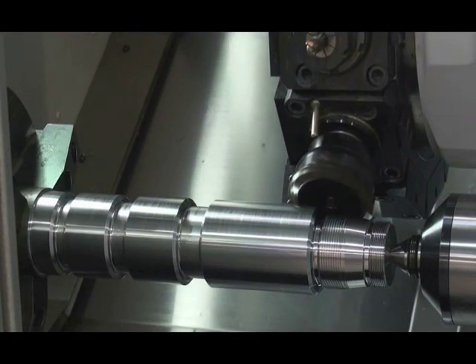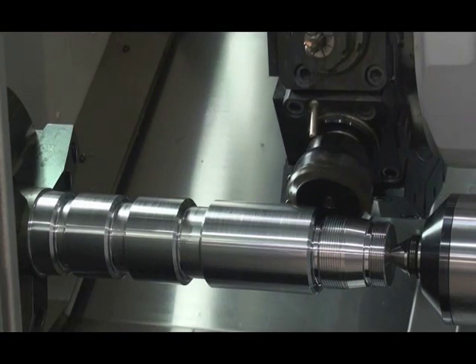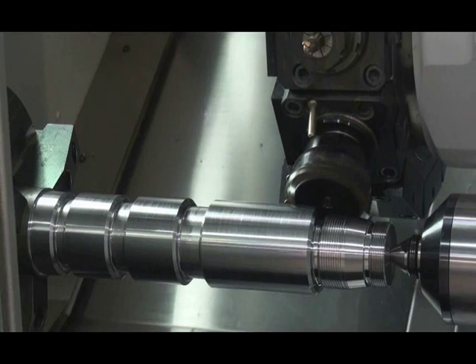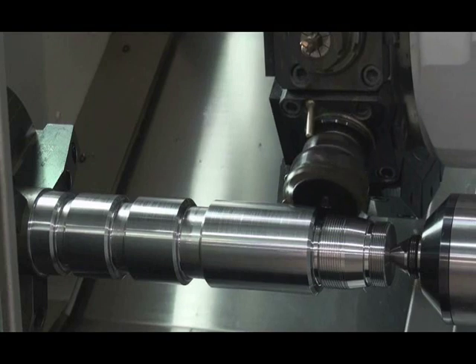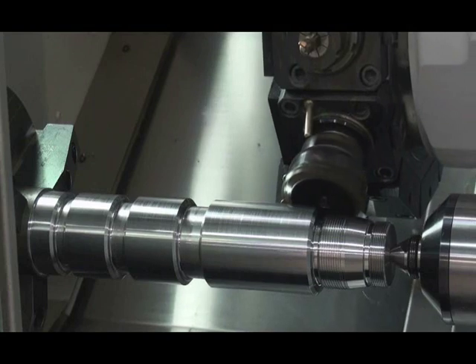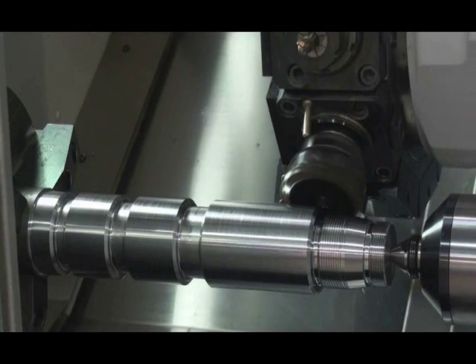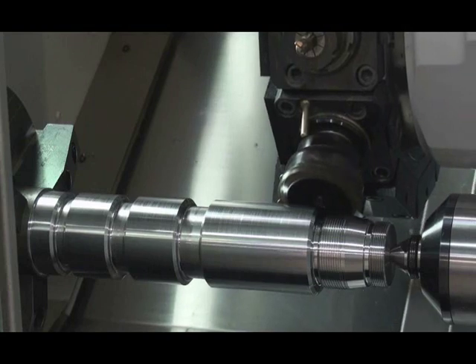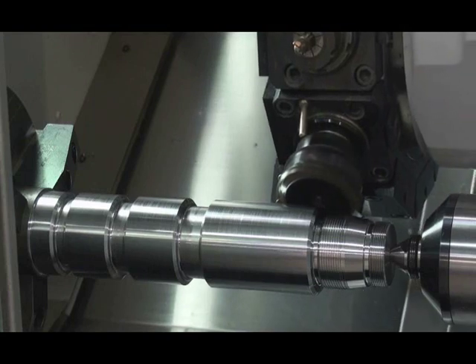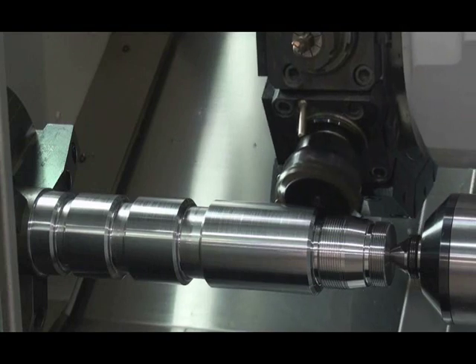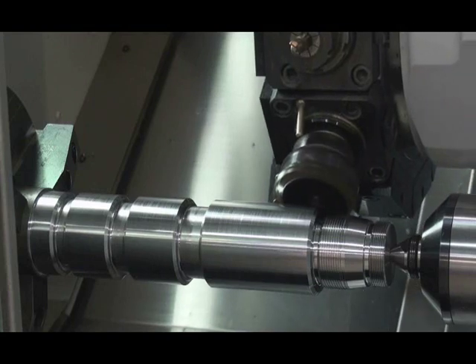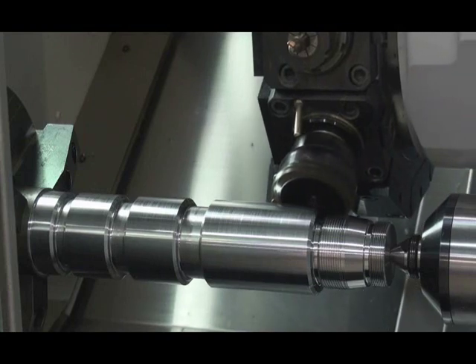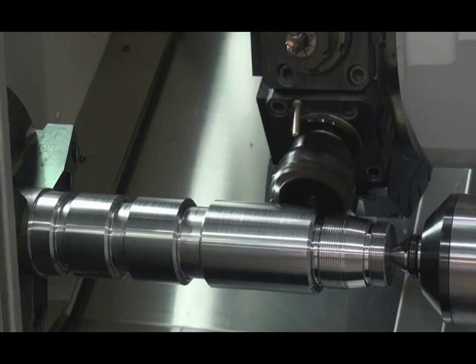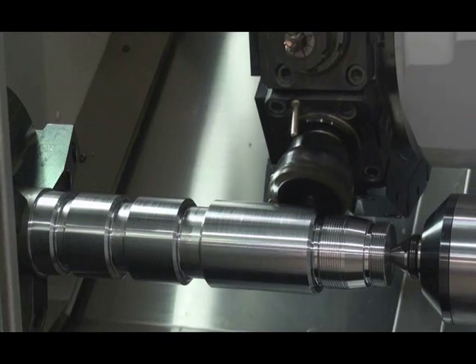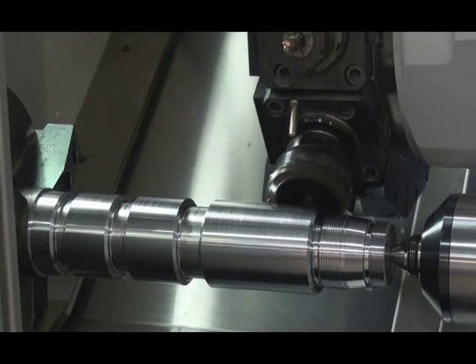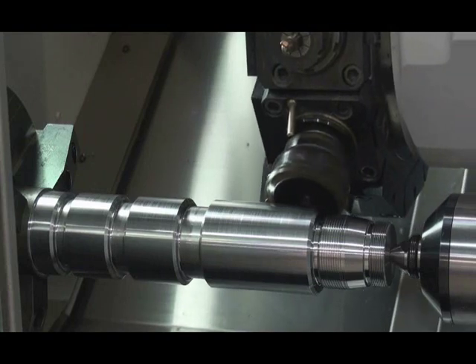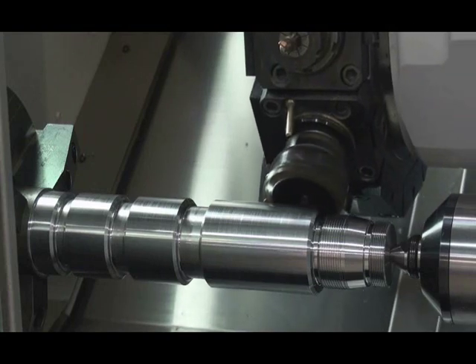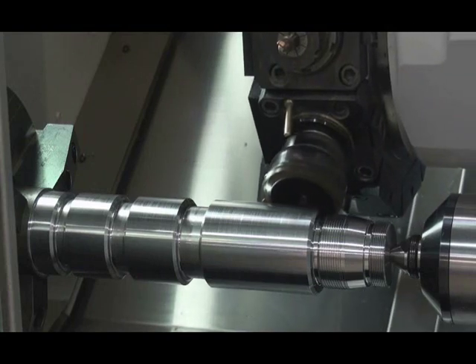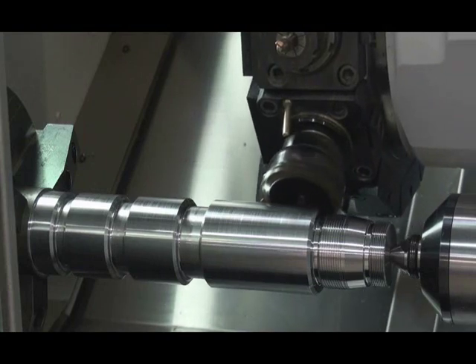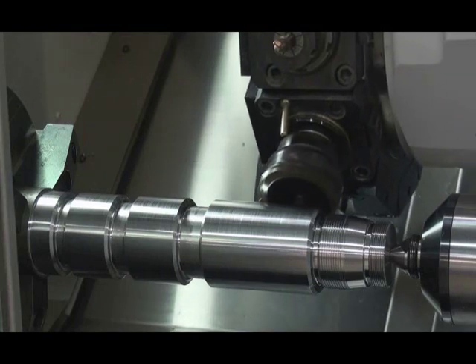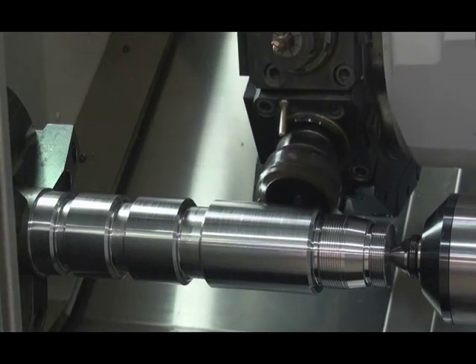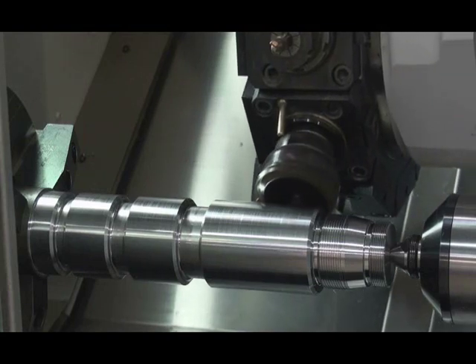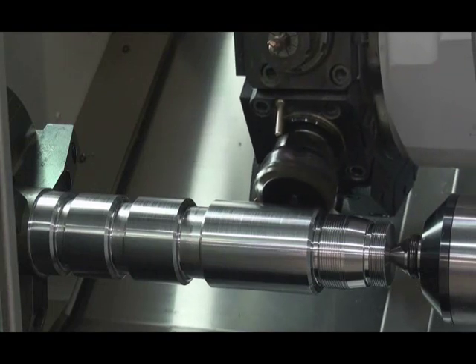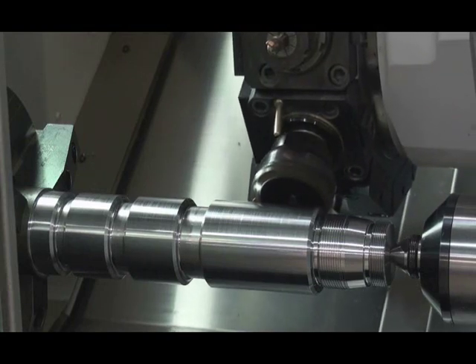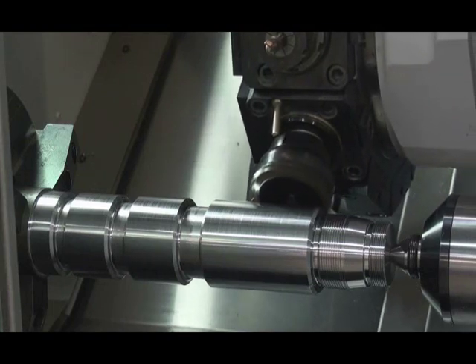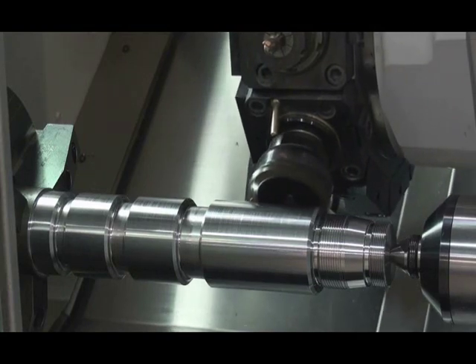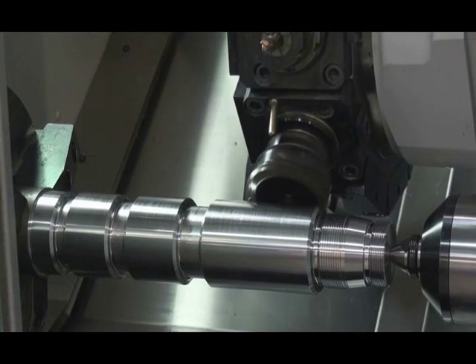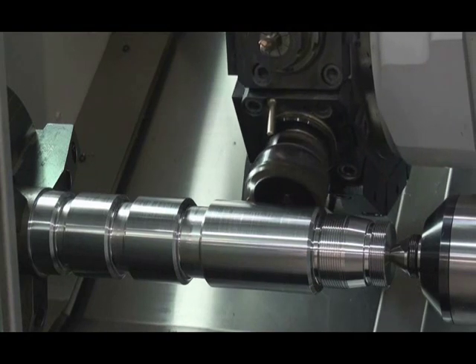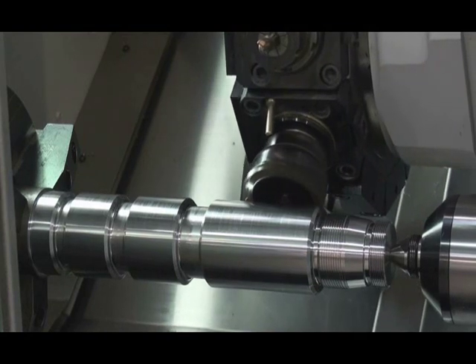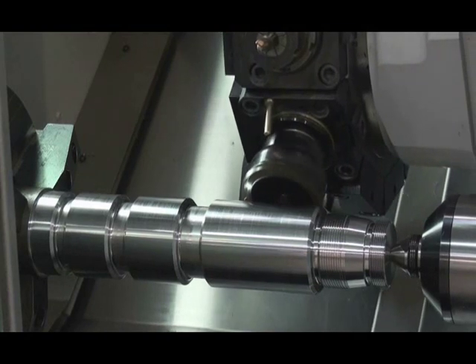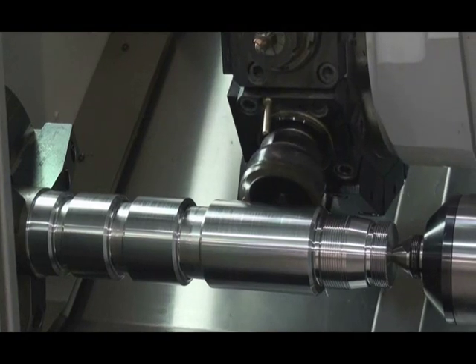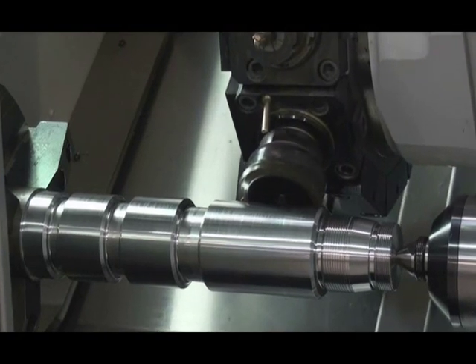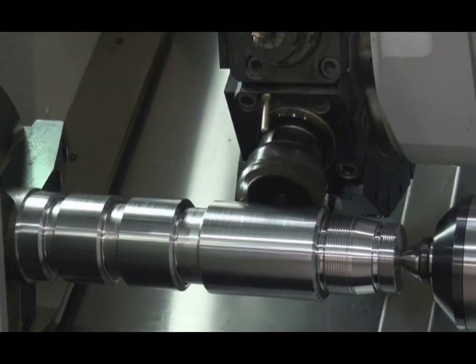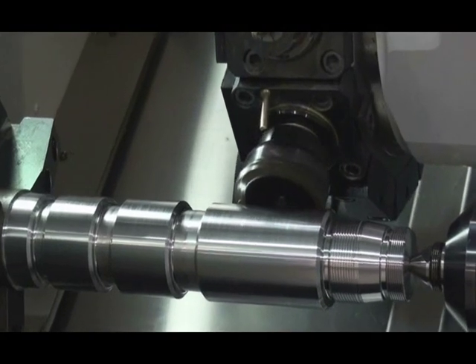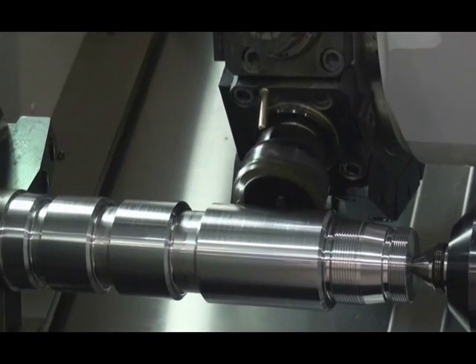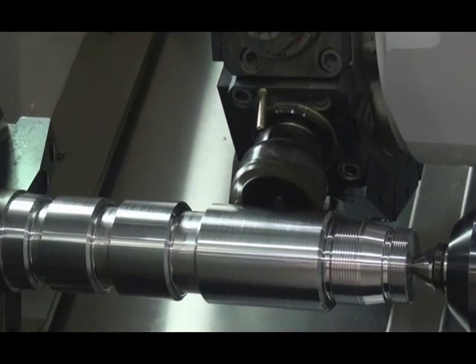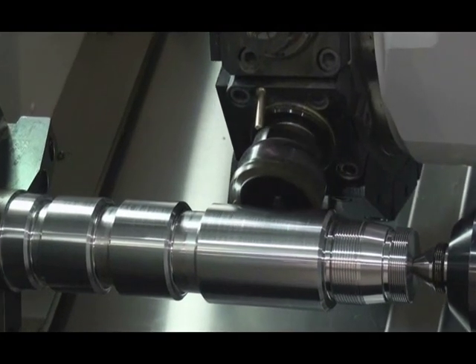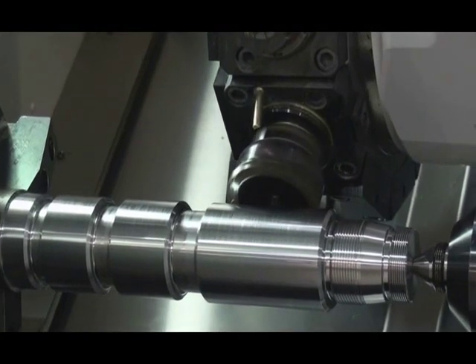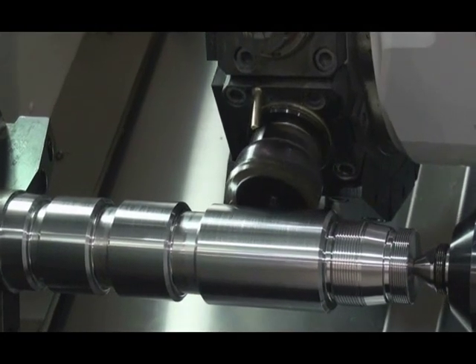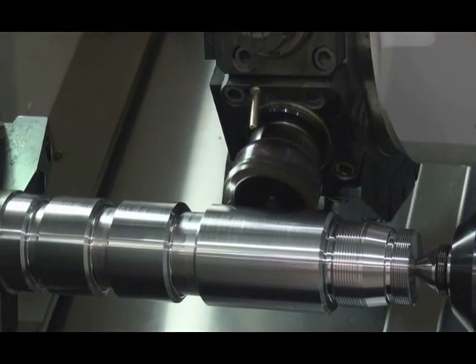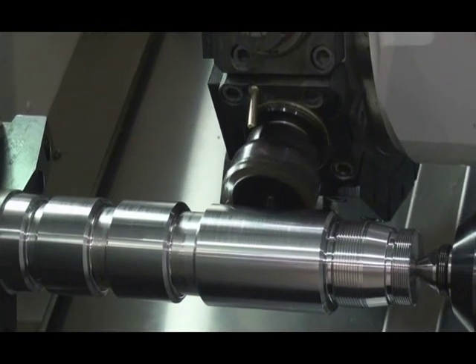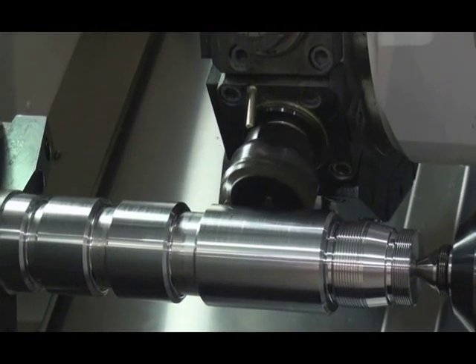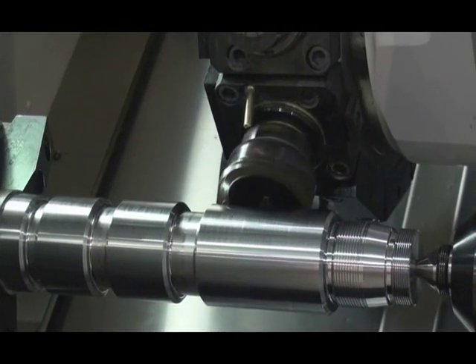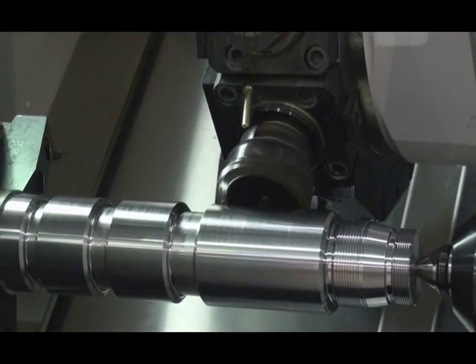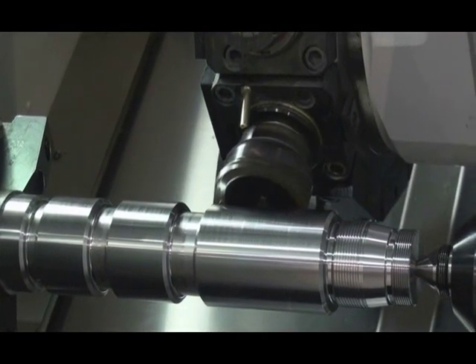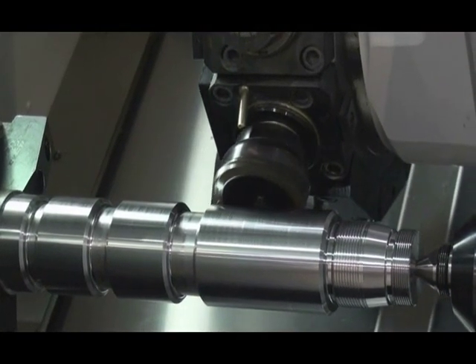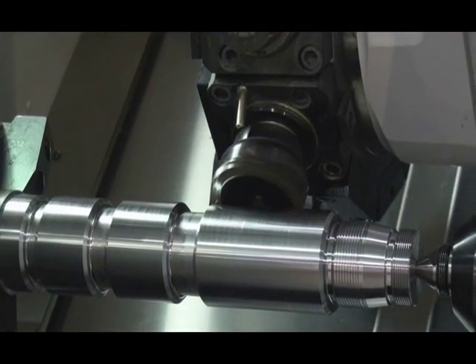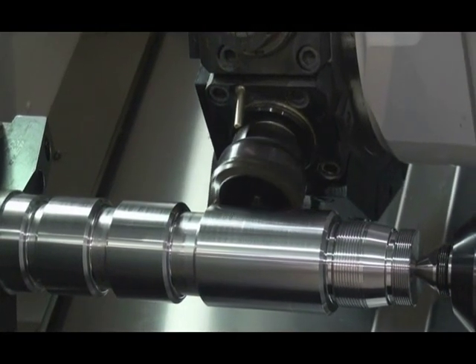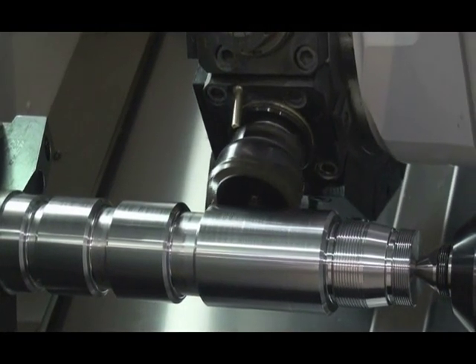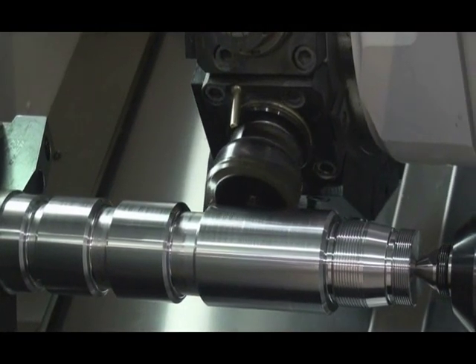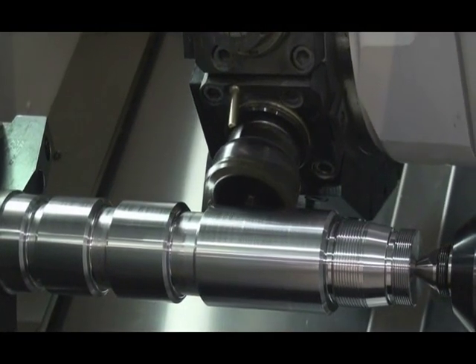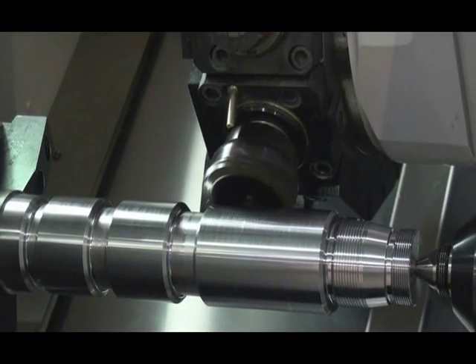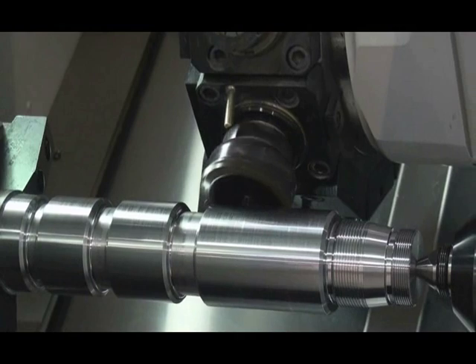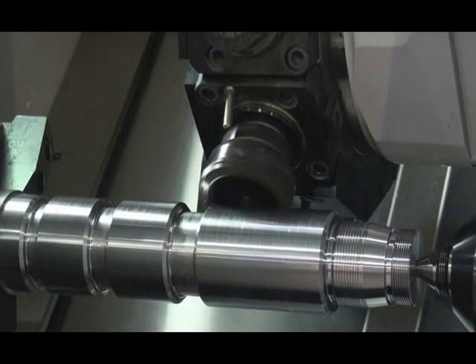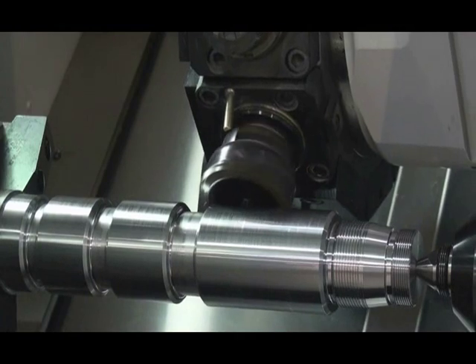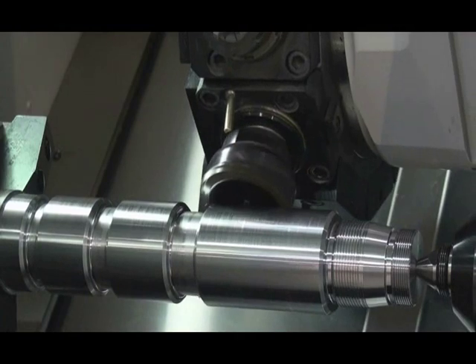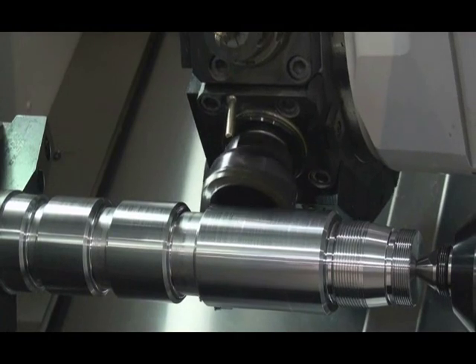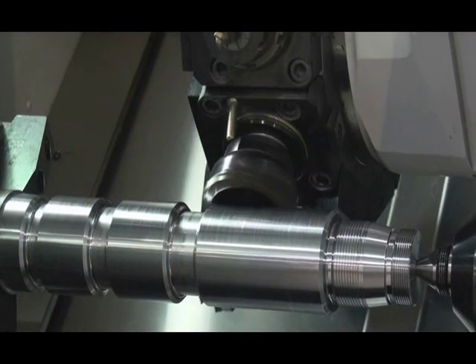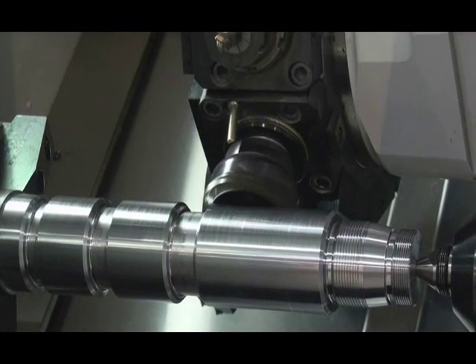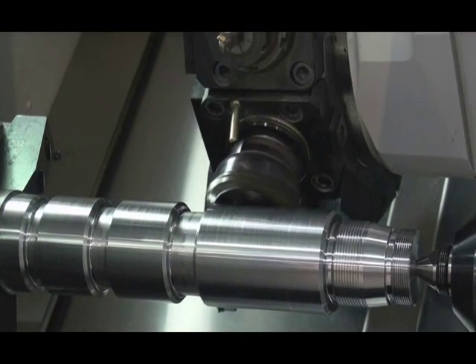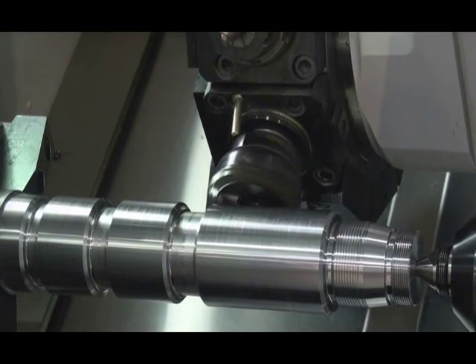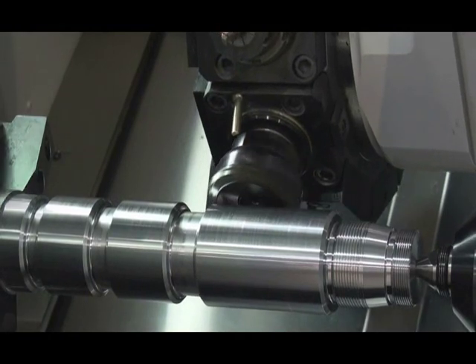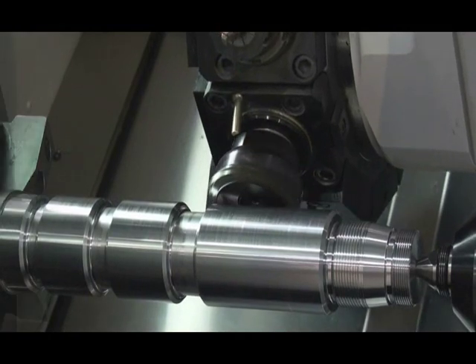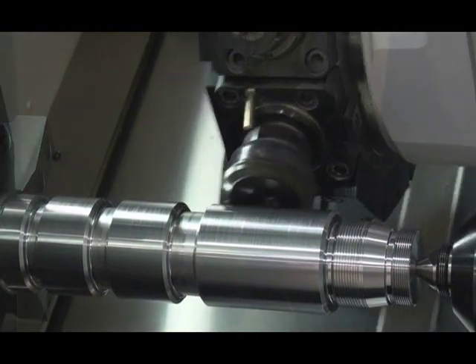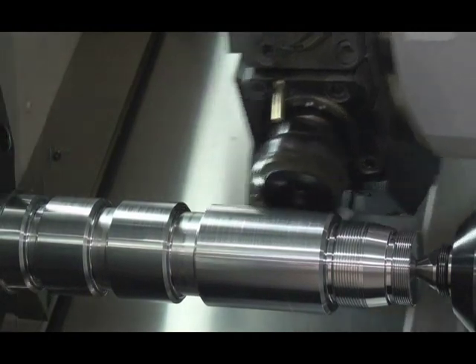To mill the hexagonal shapes into the part, we utilize milling on the Y-axis using a Capto face mill adapter.